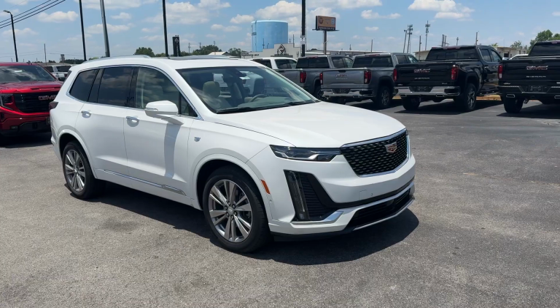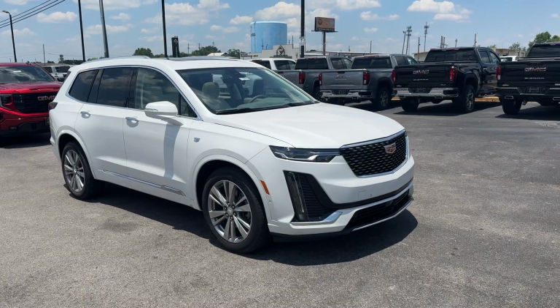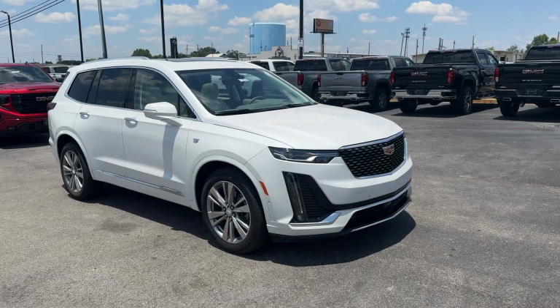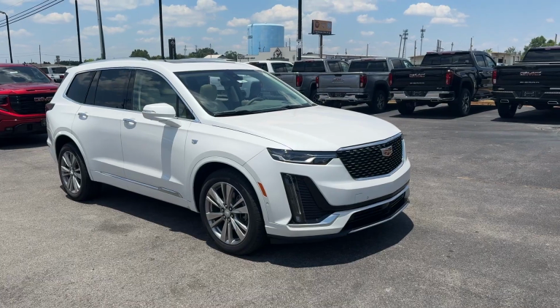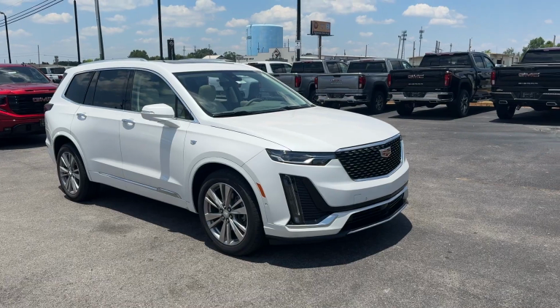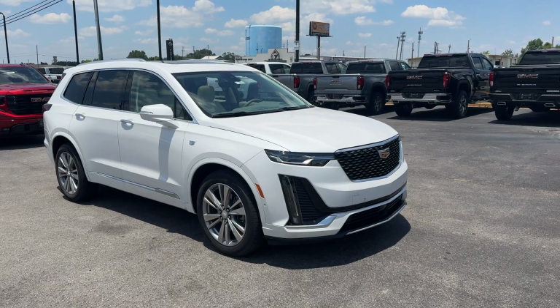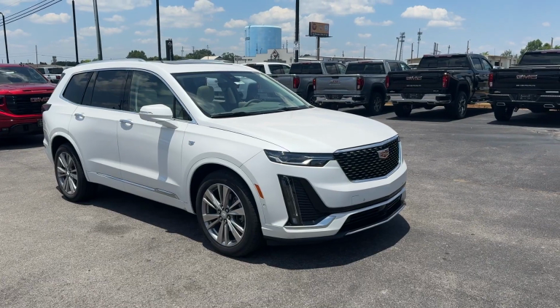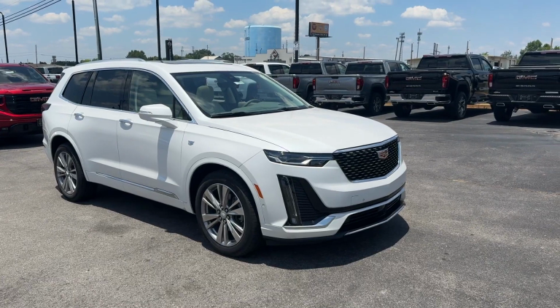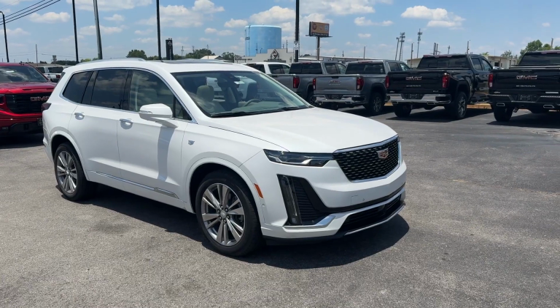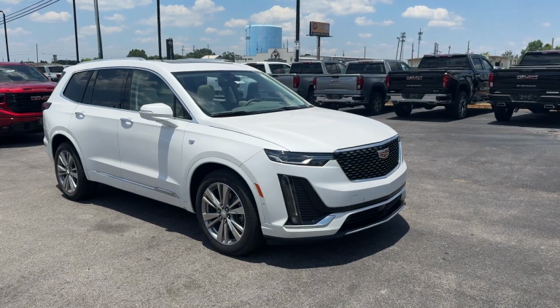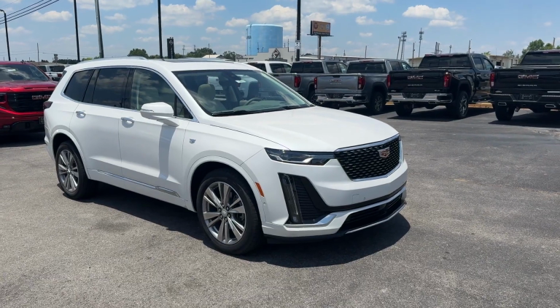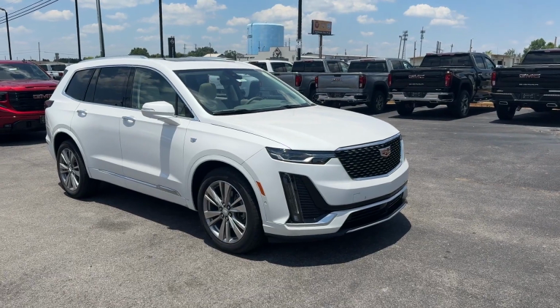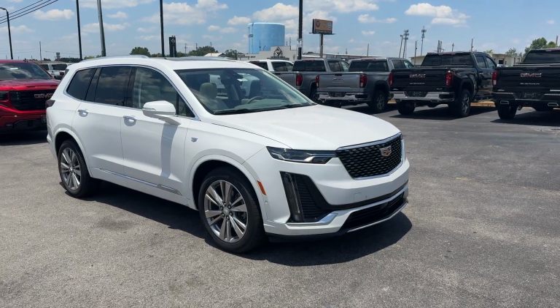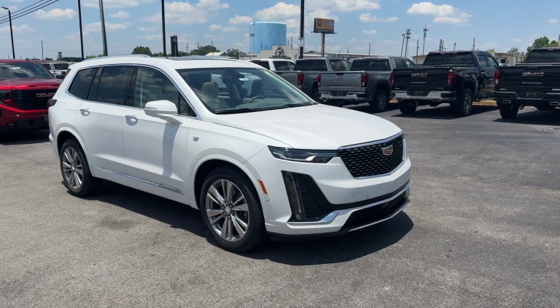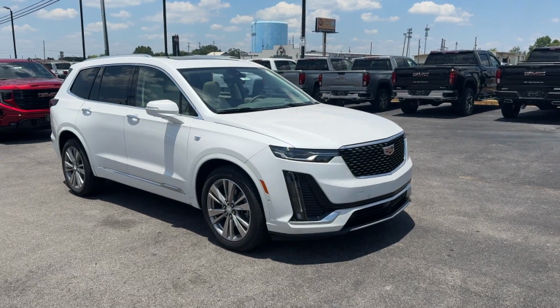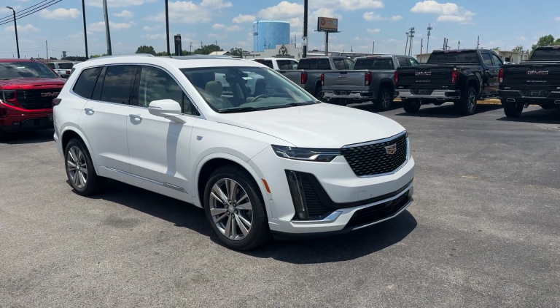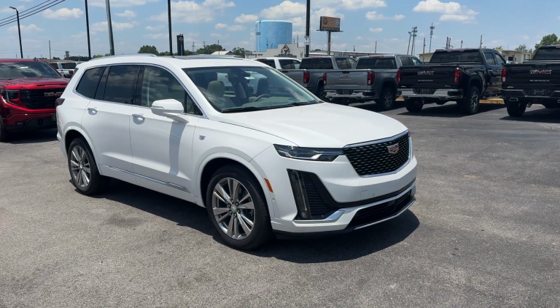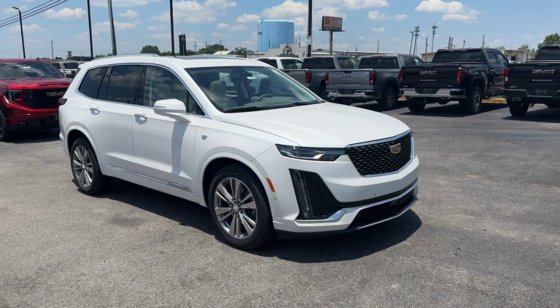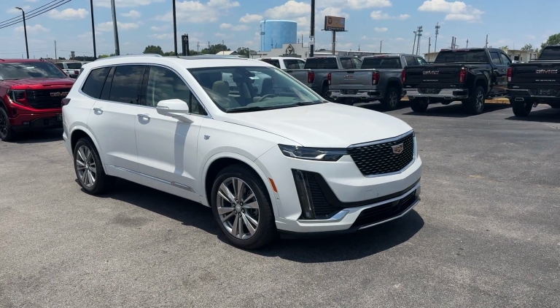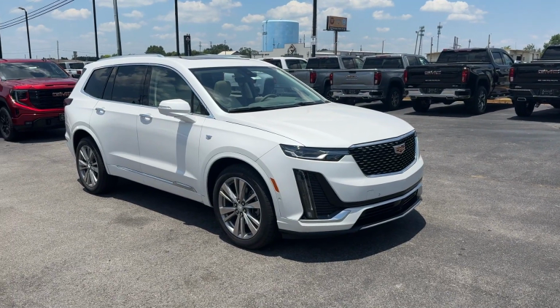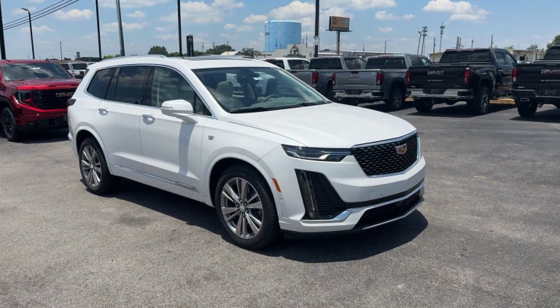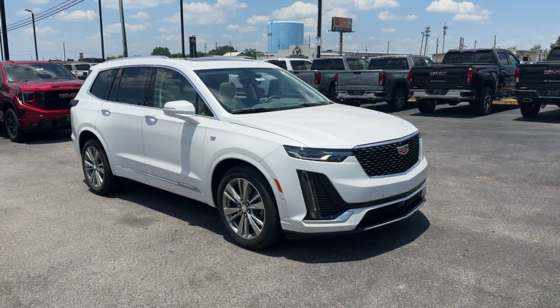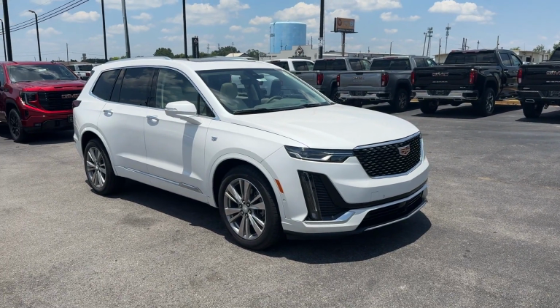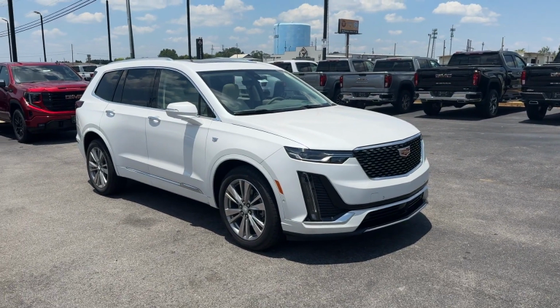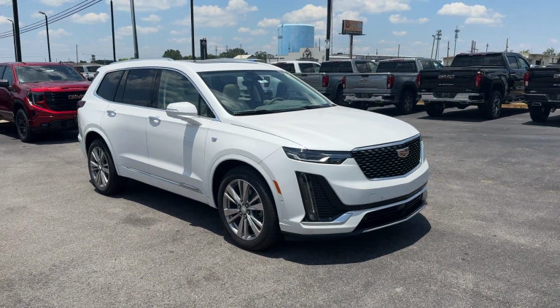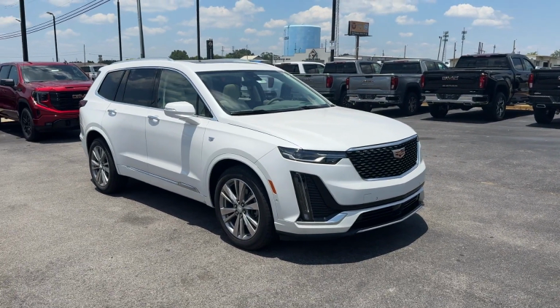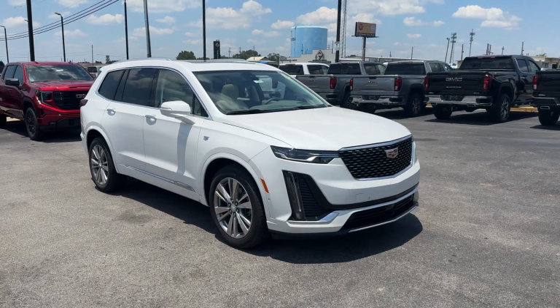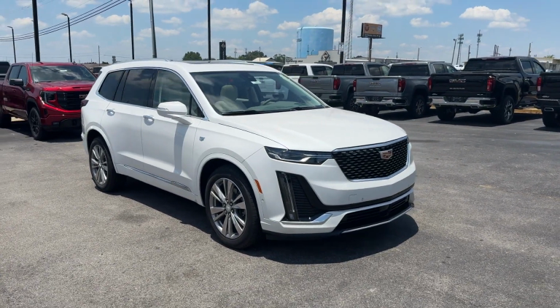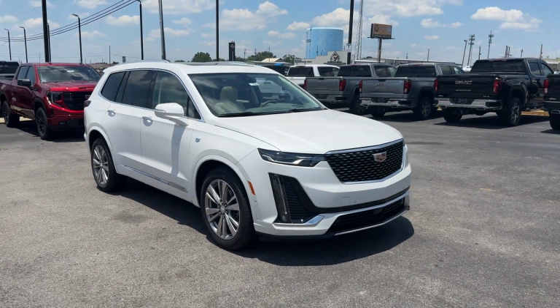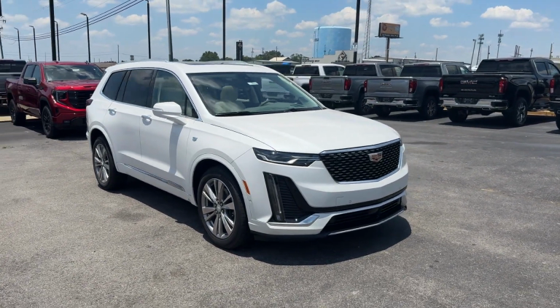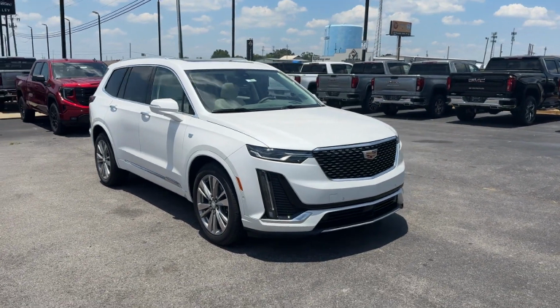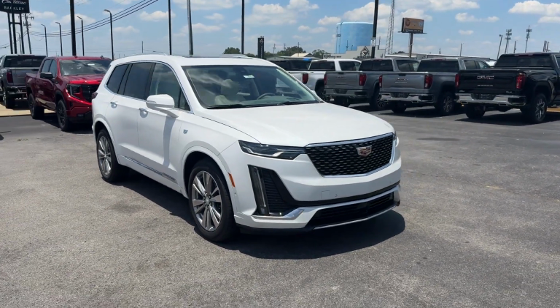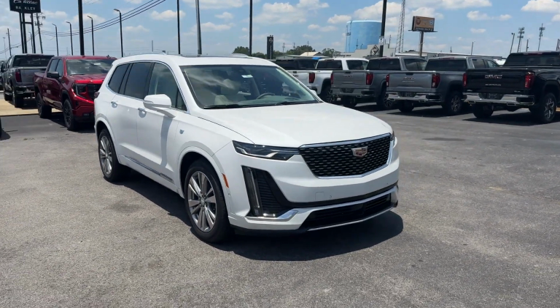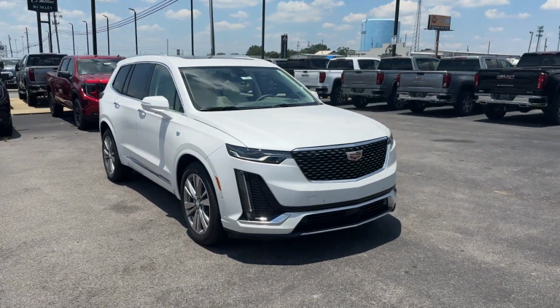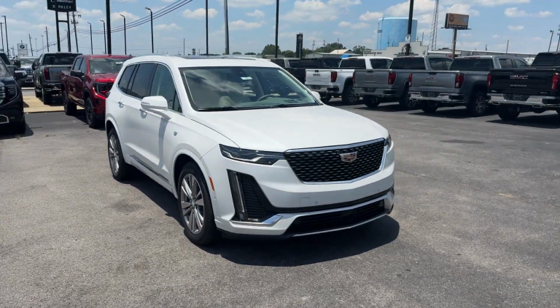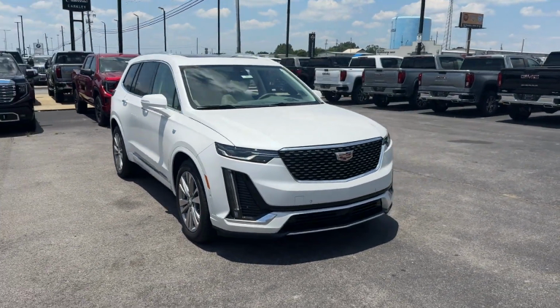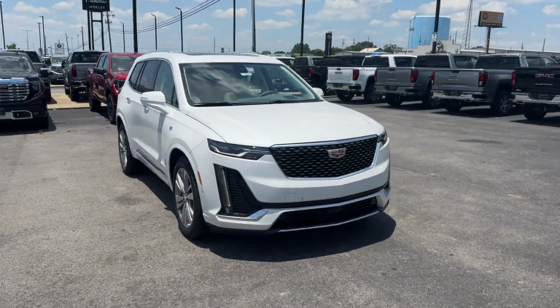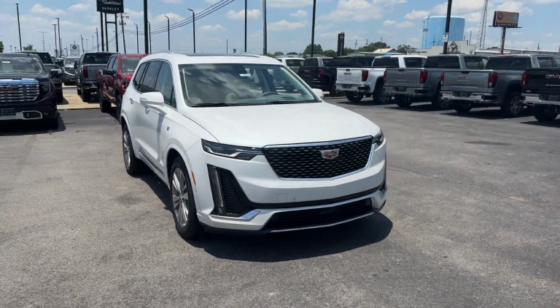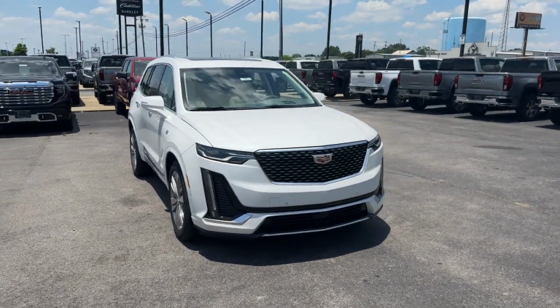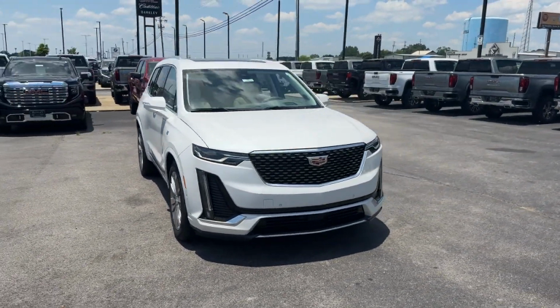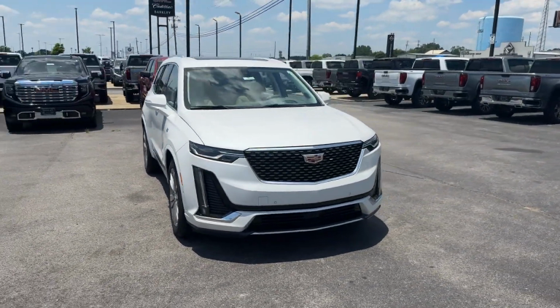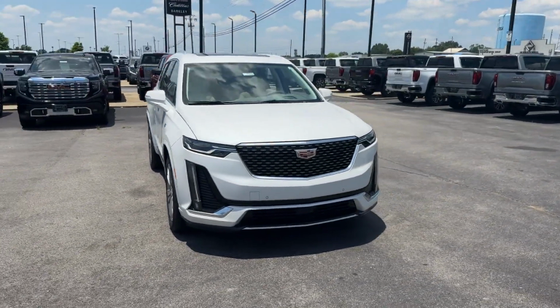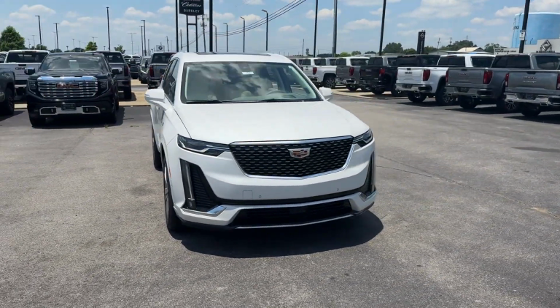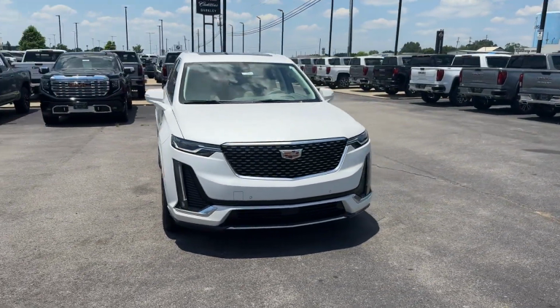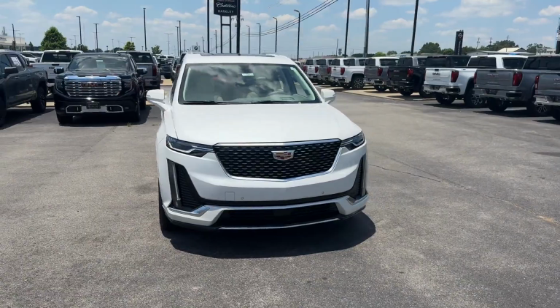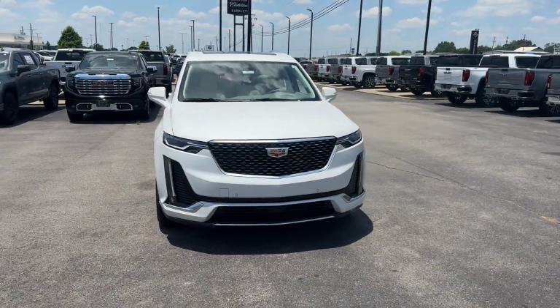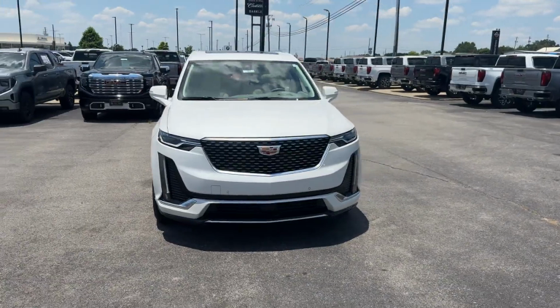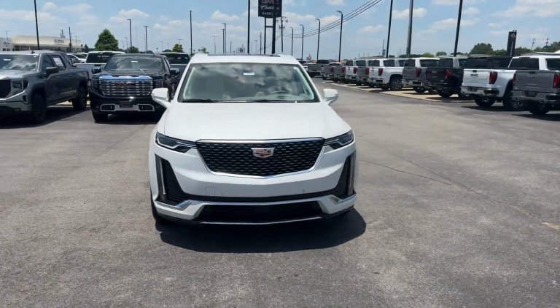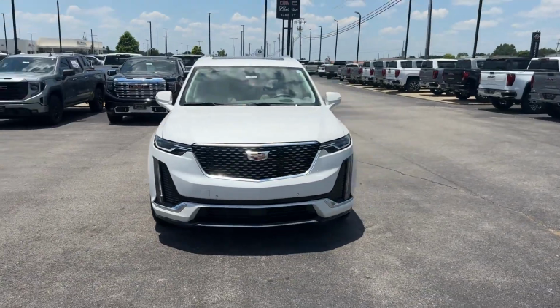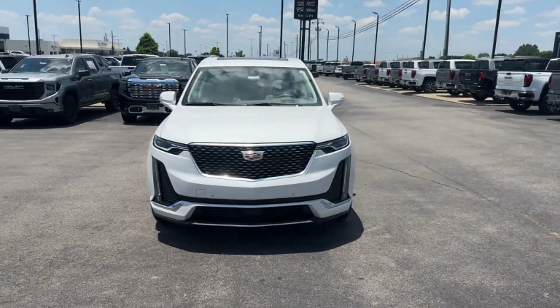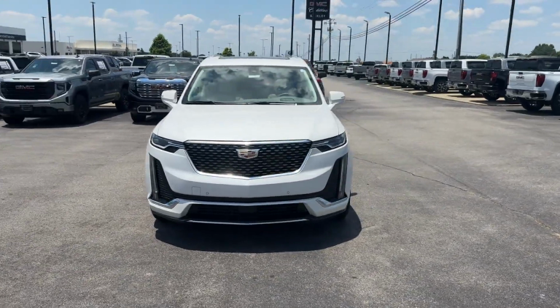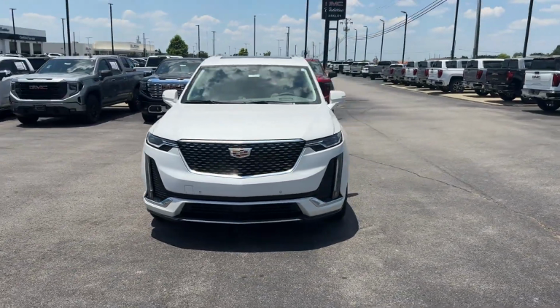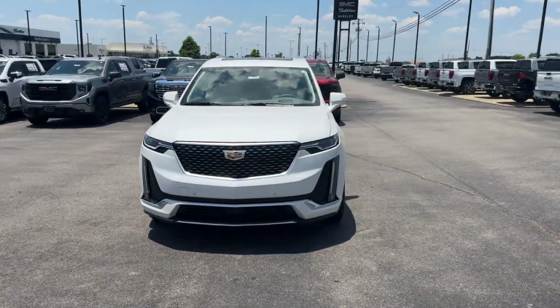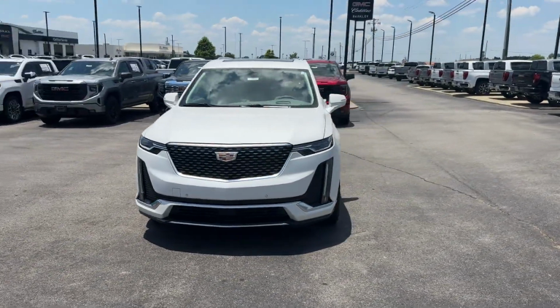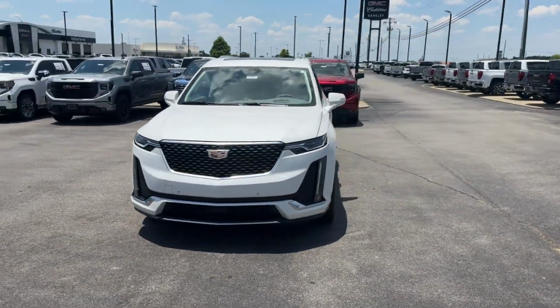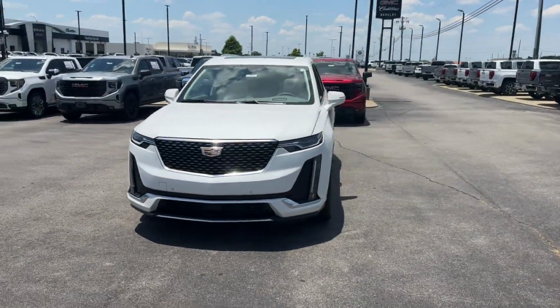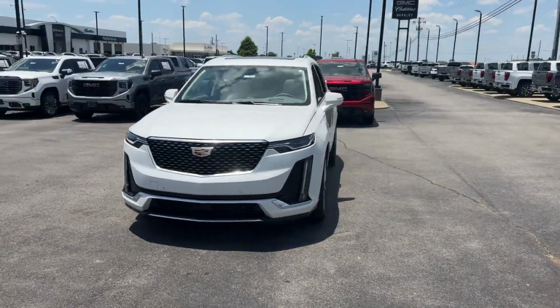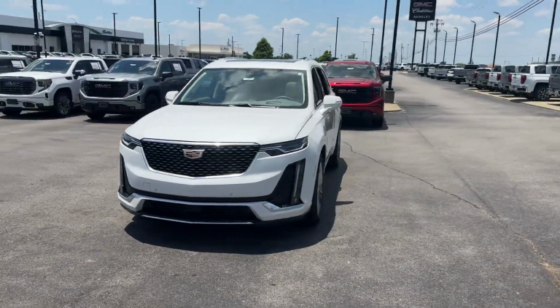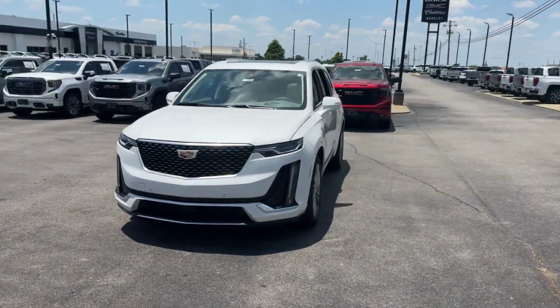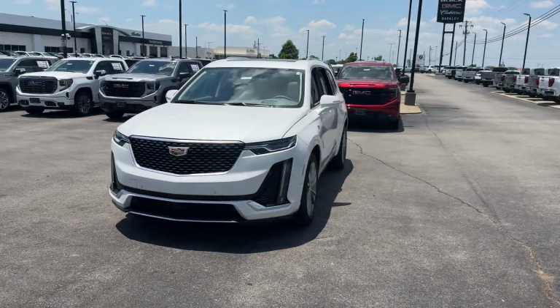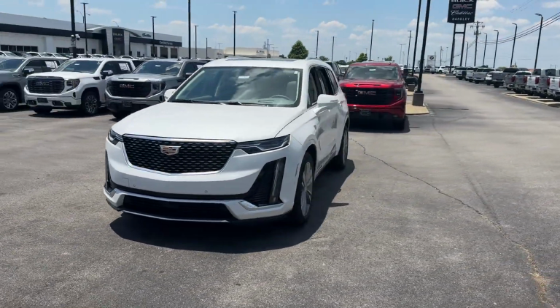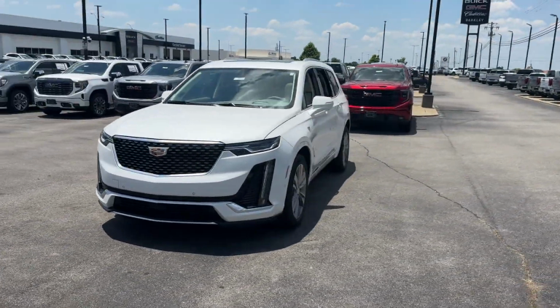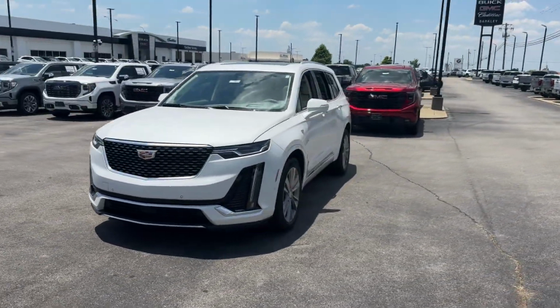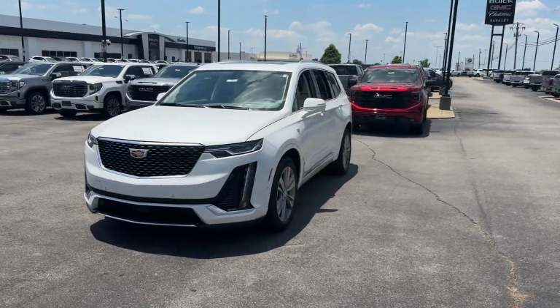2024 Cadillac XT6. This SUV offers space as well as power and performance.